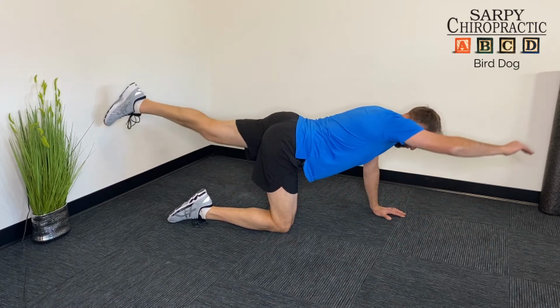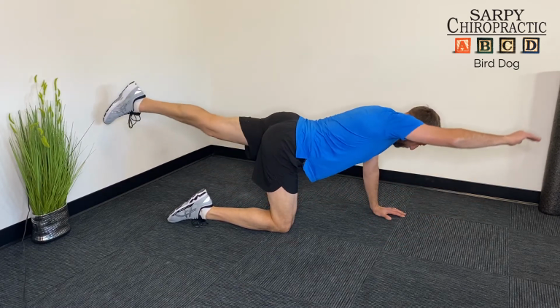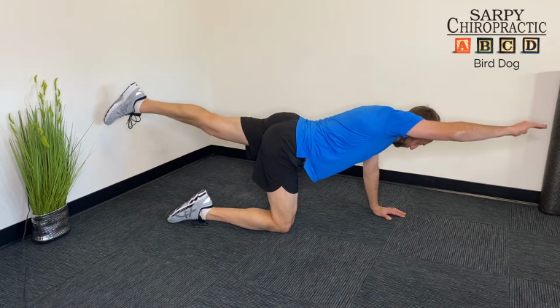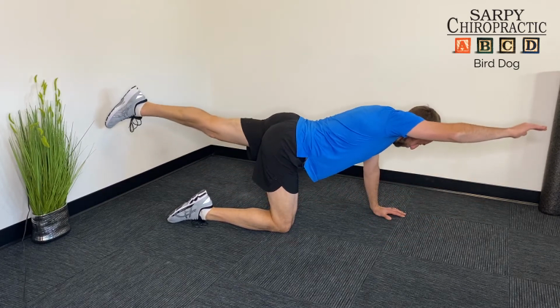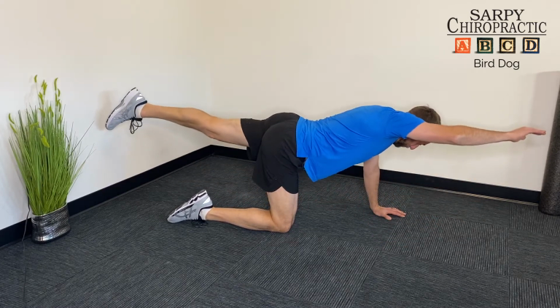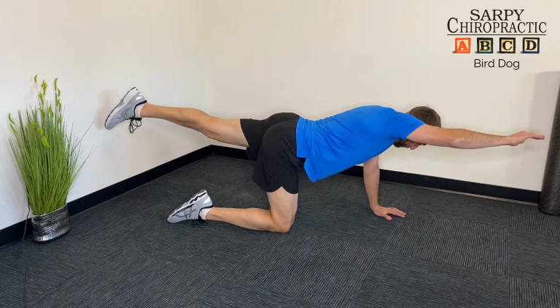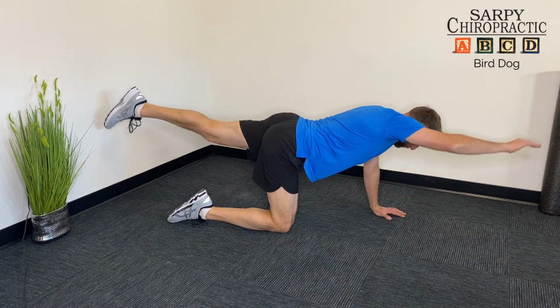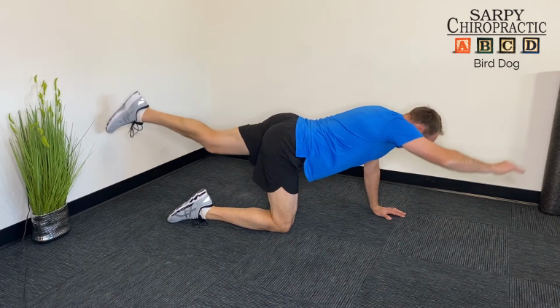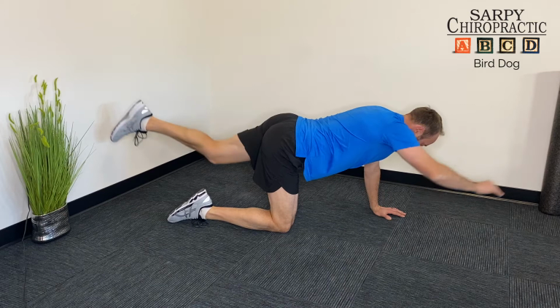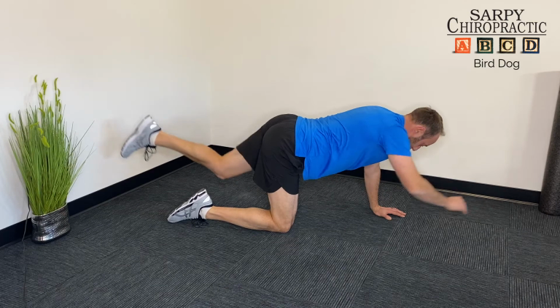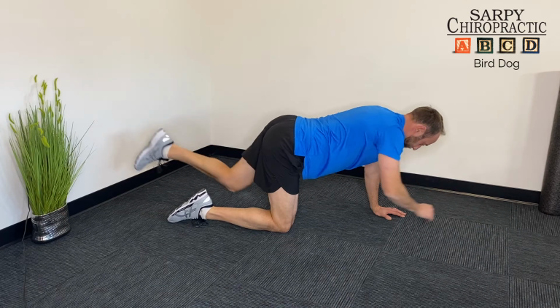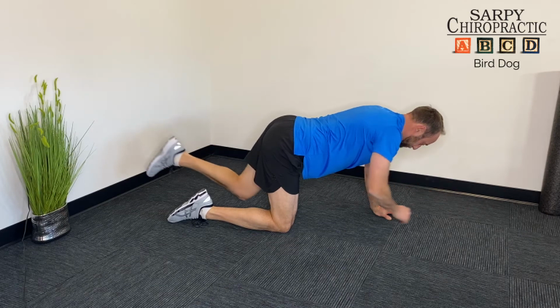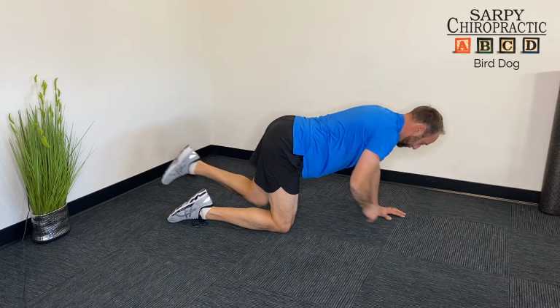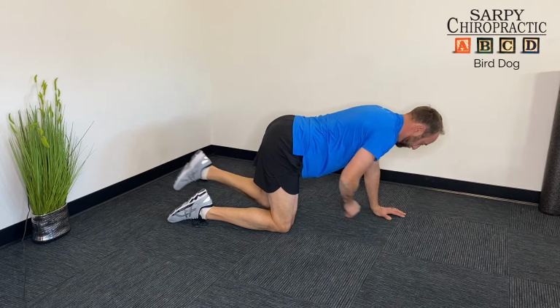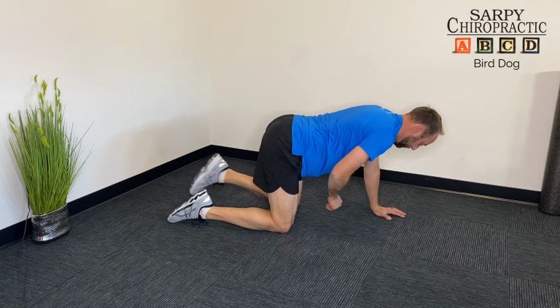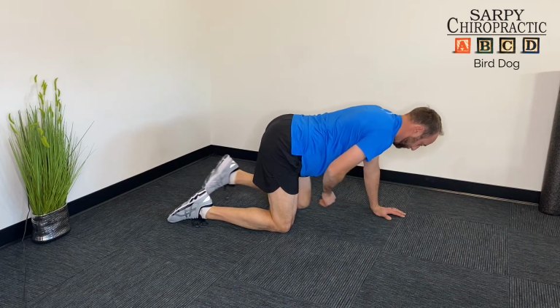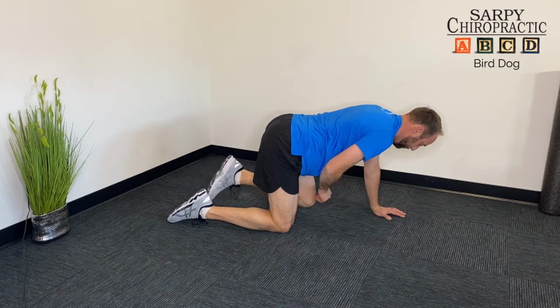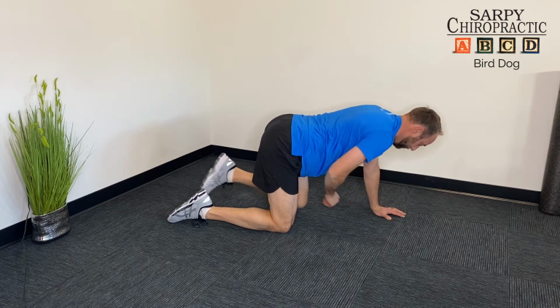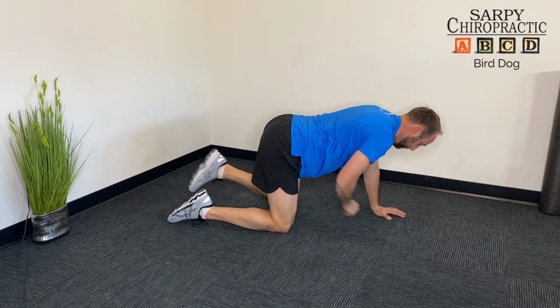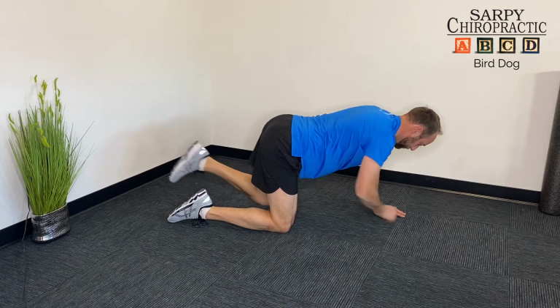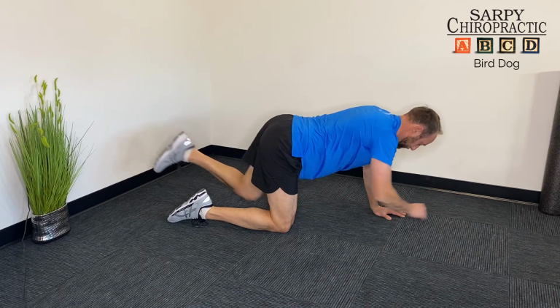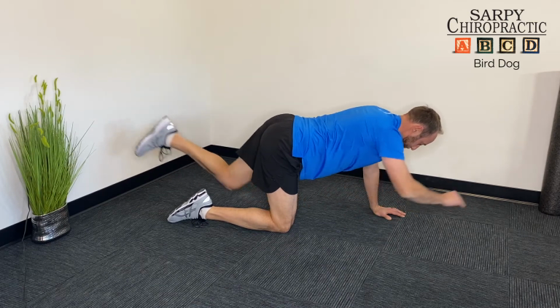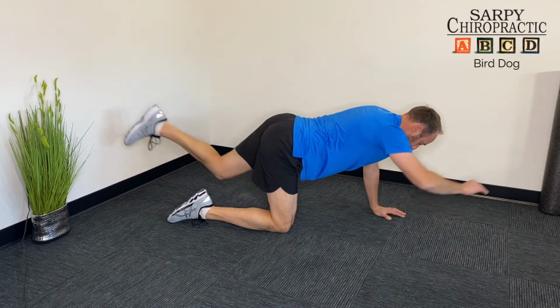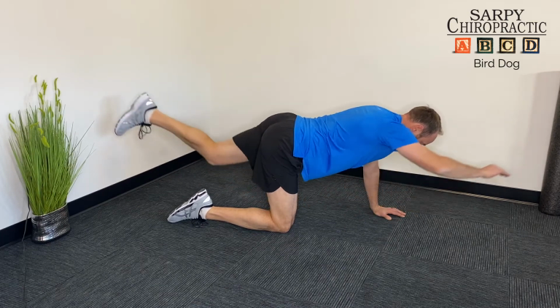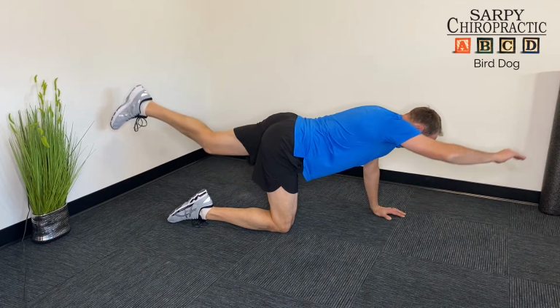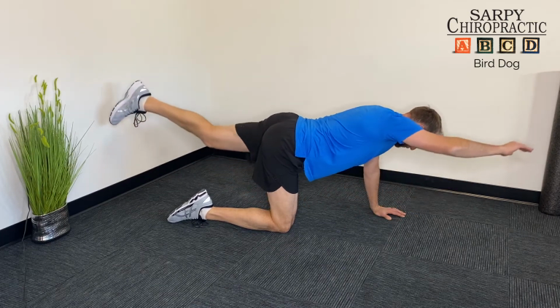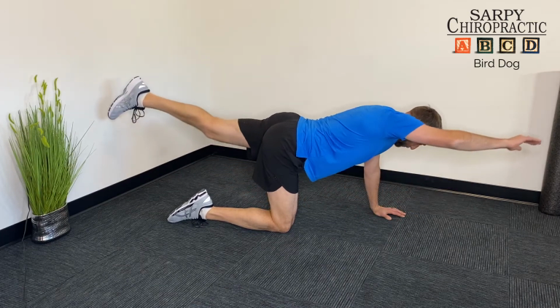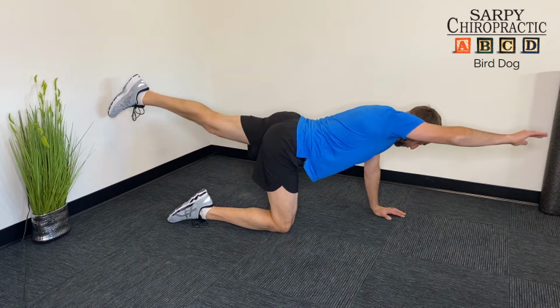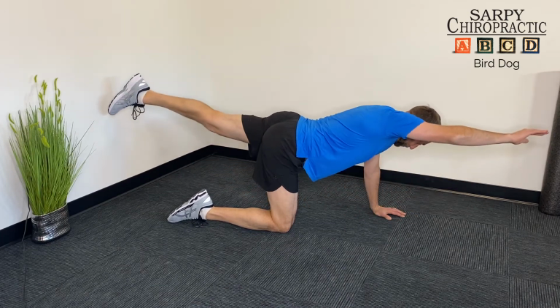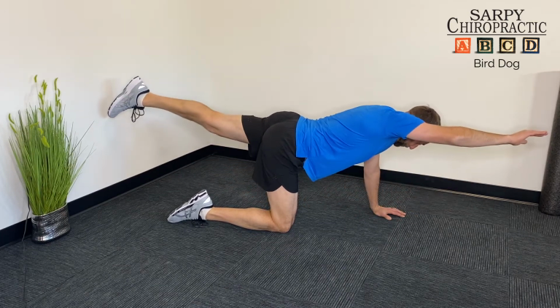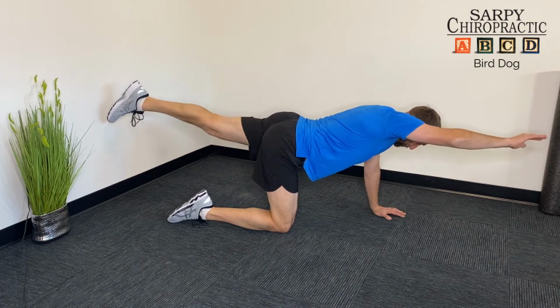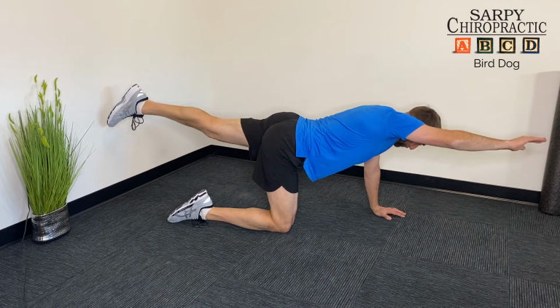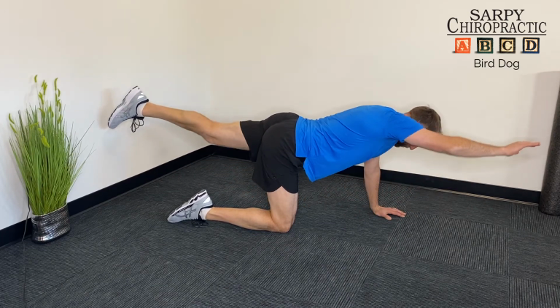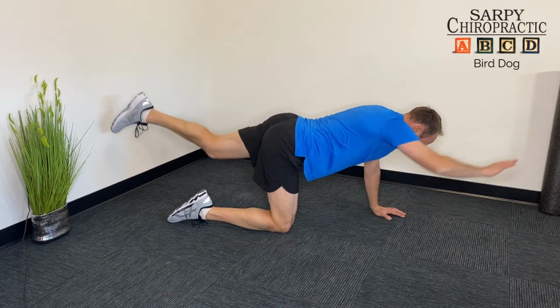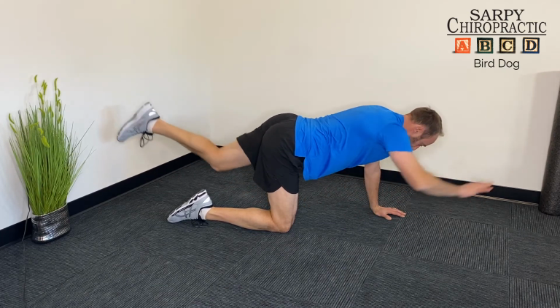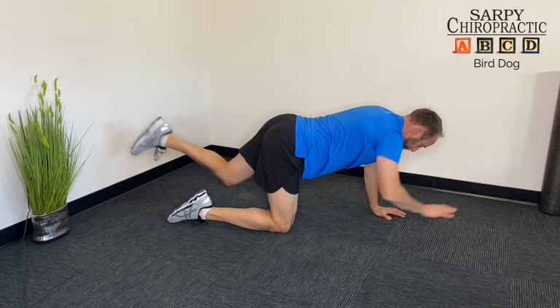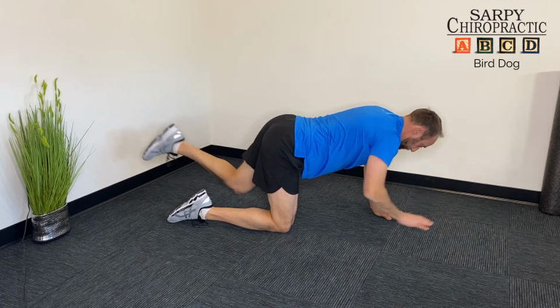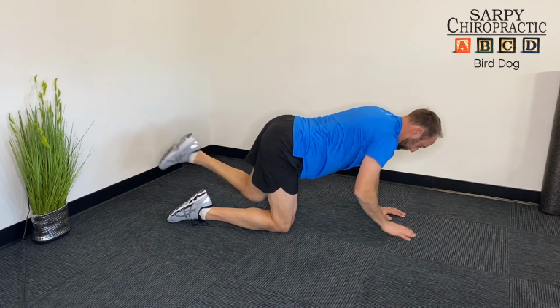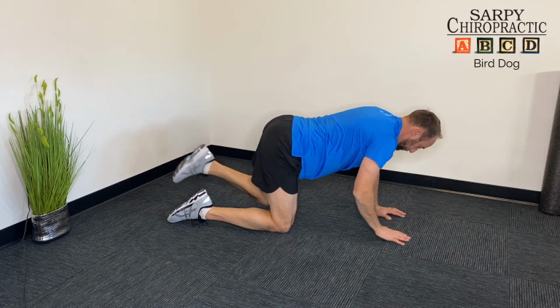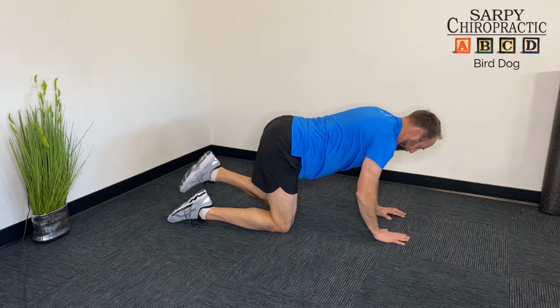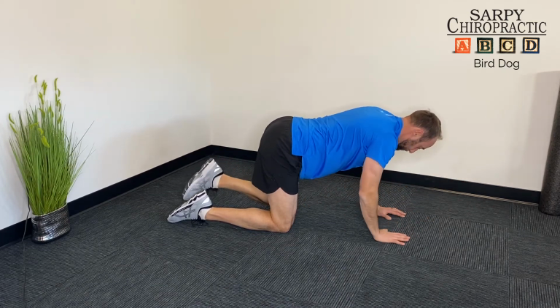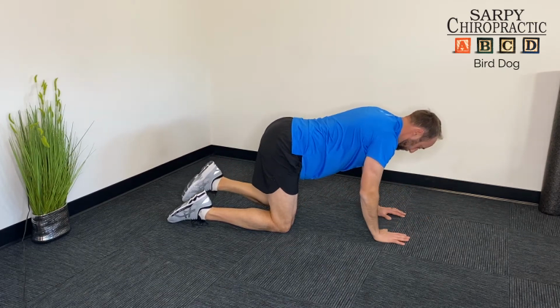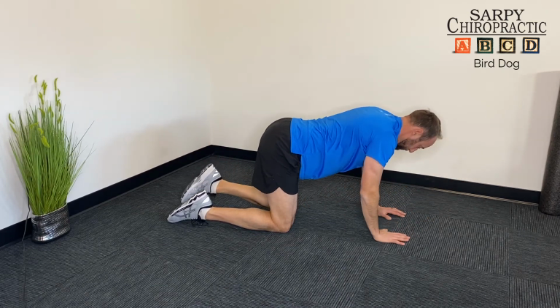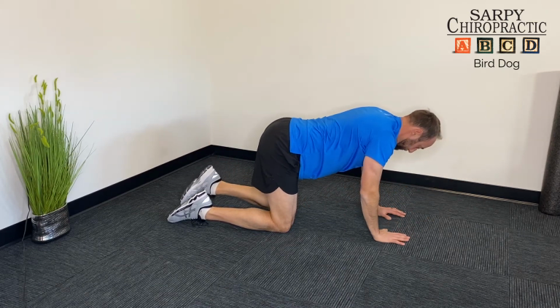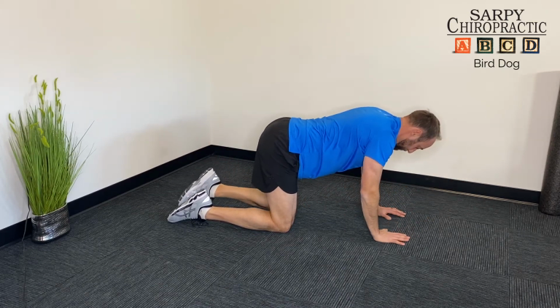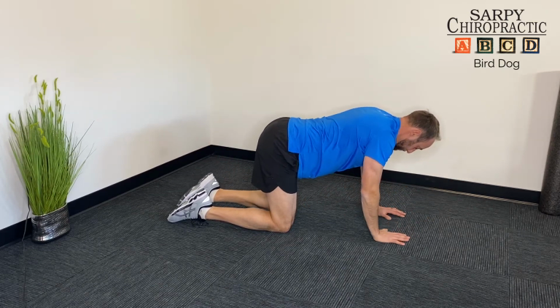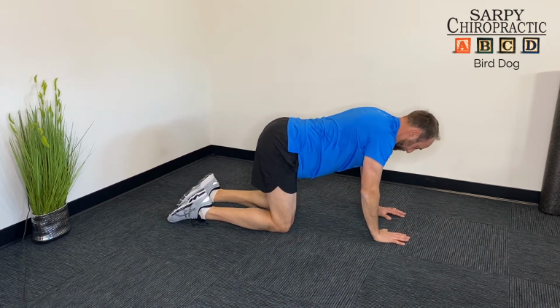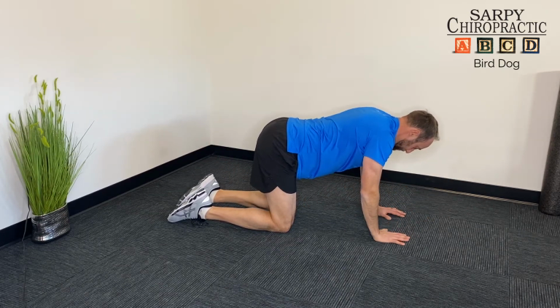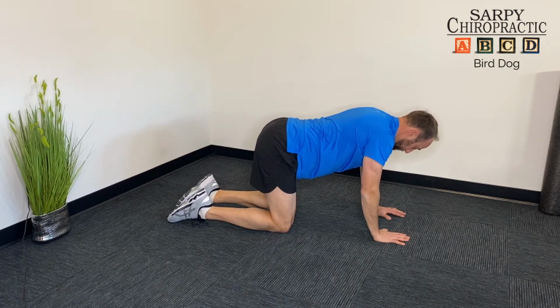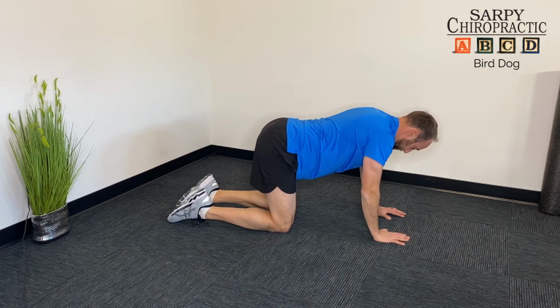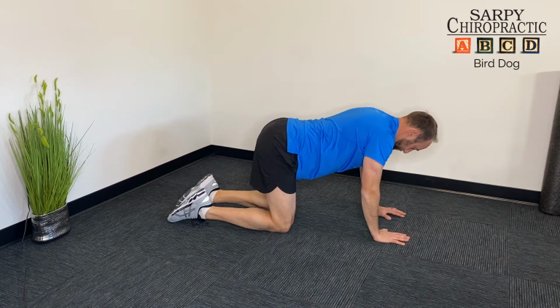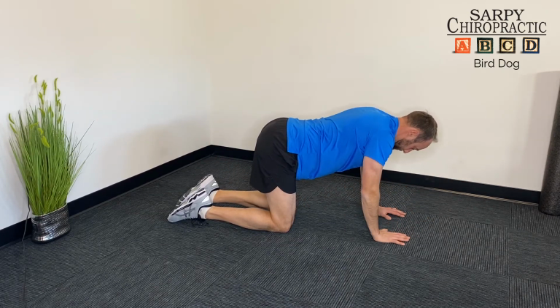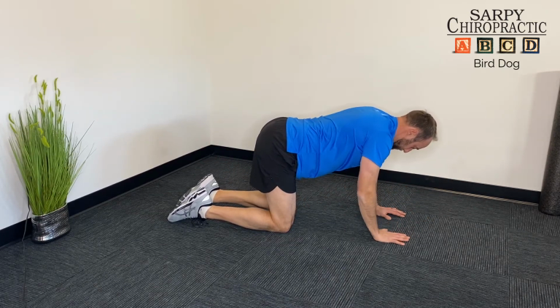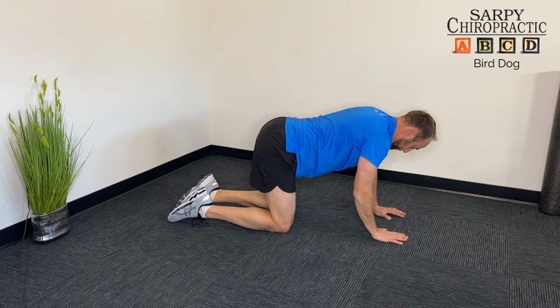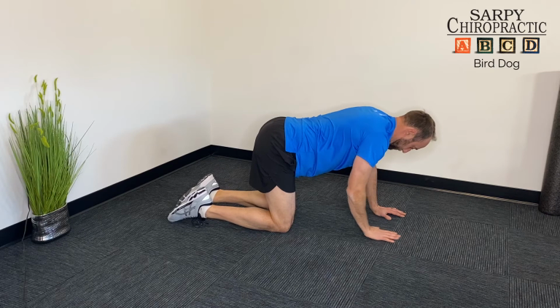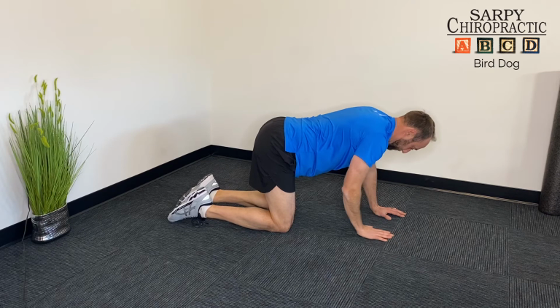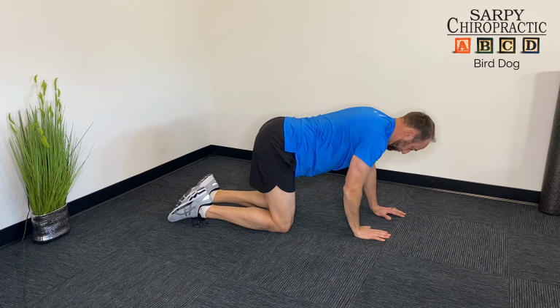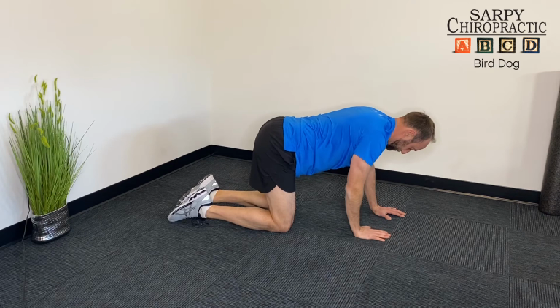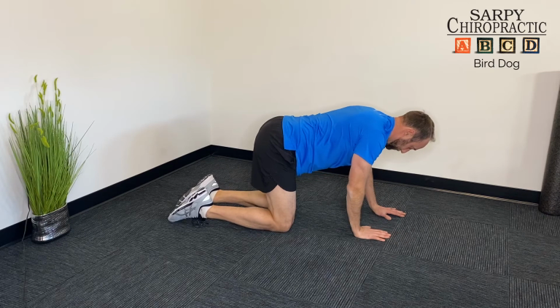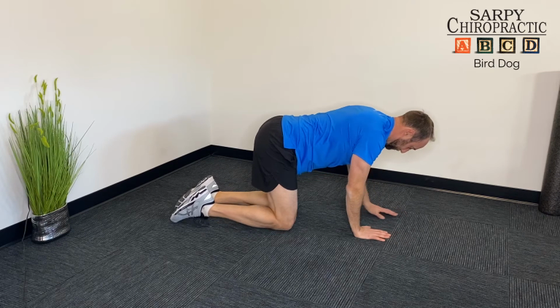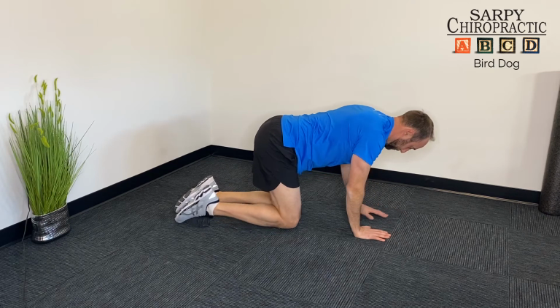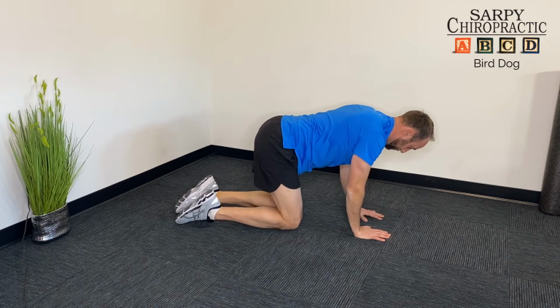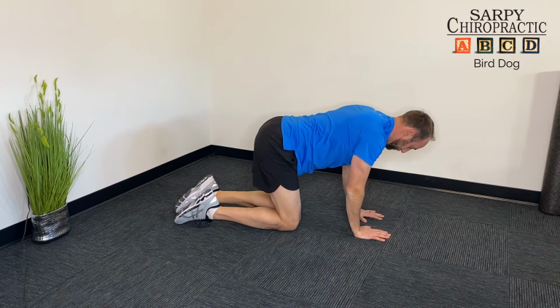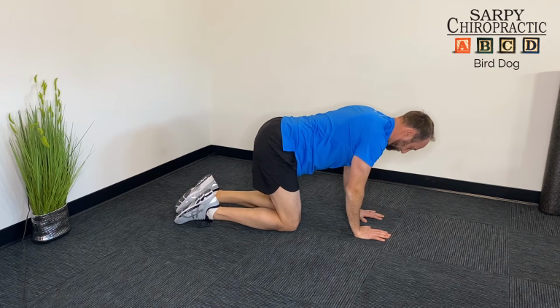So set yourself, stretch away, touch underneath and then repeat 10 times, and then also repeat on the opposite leg.